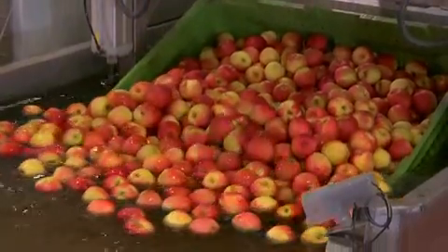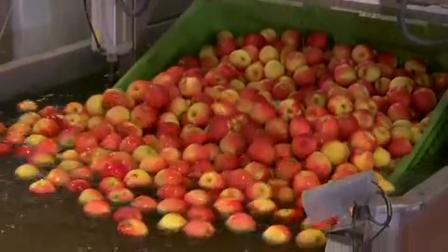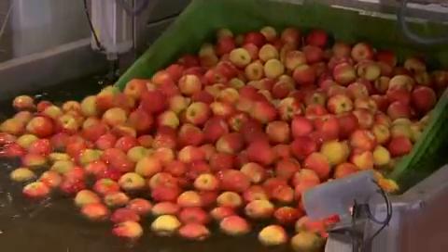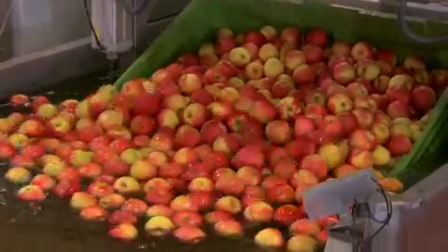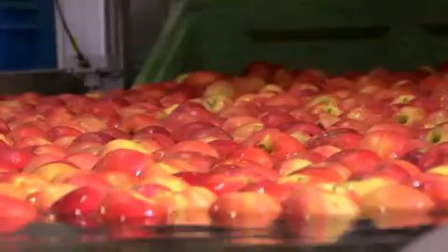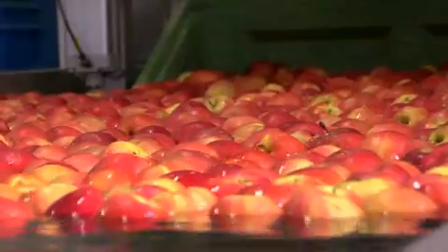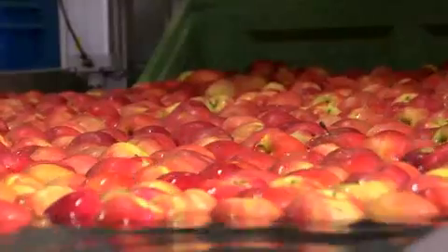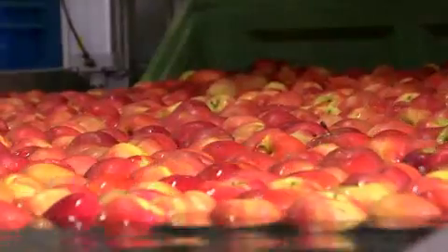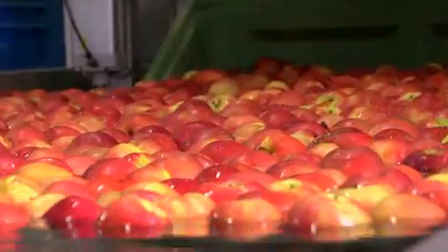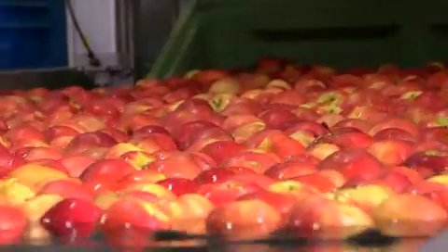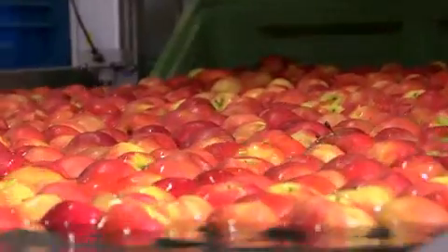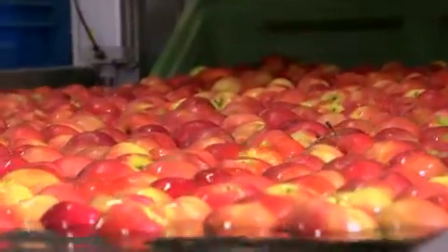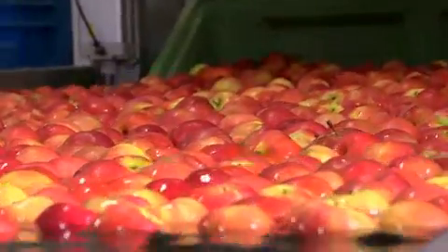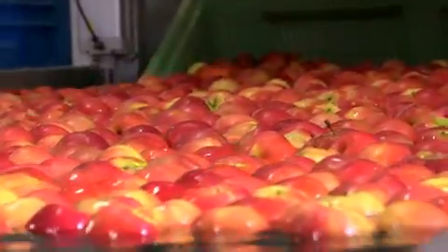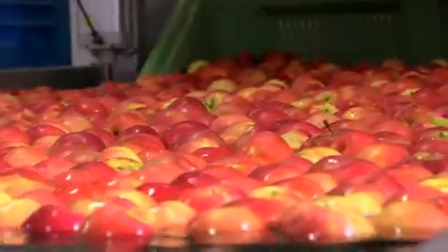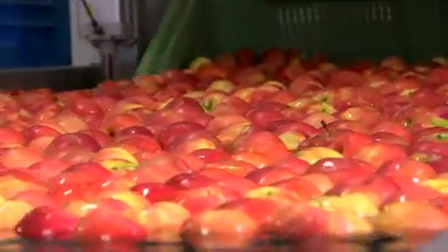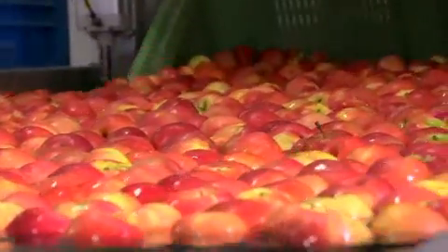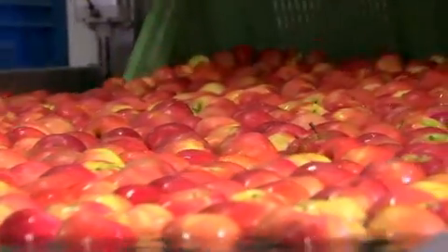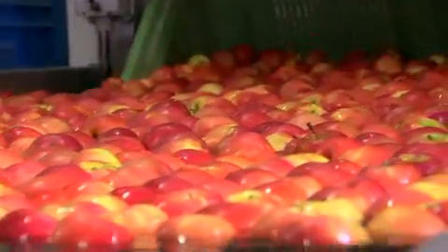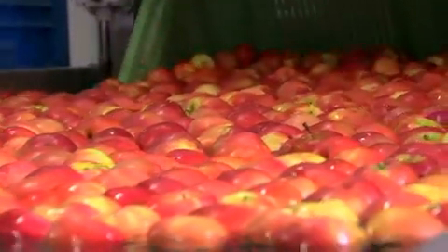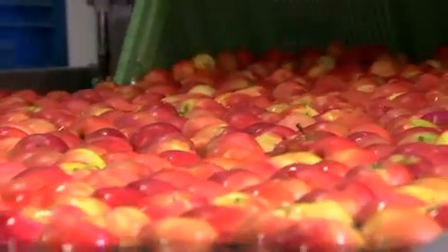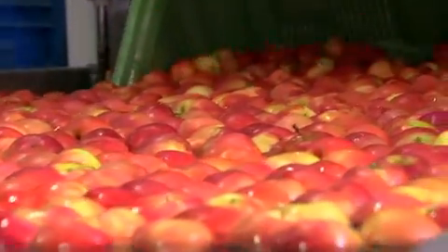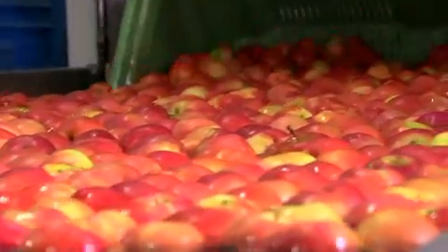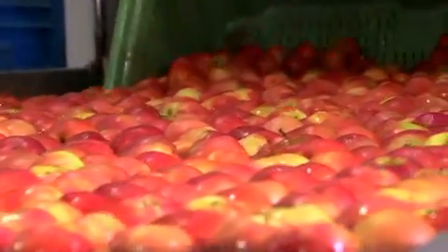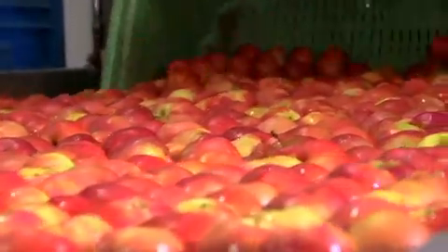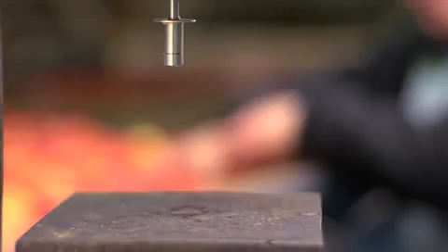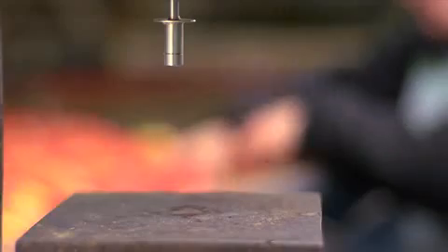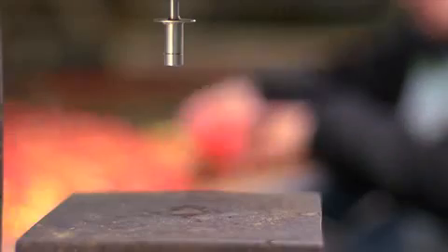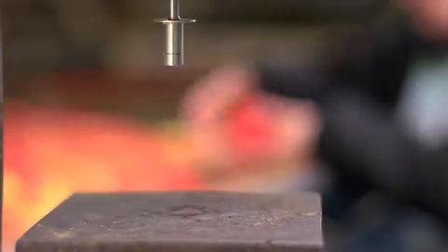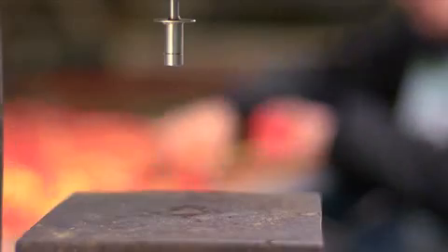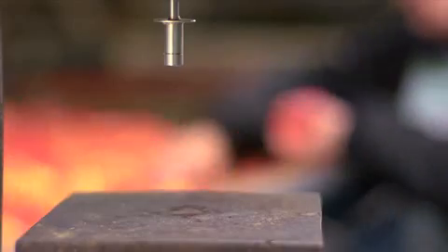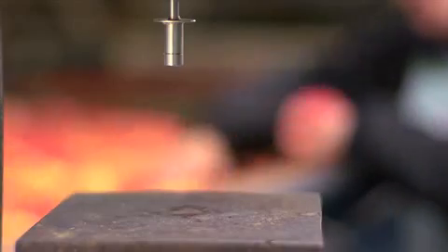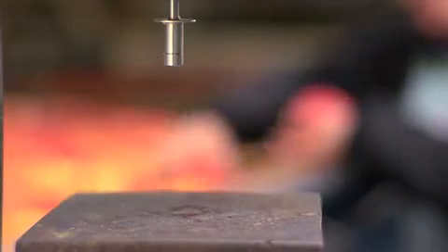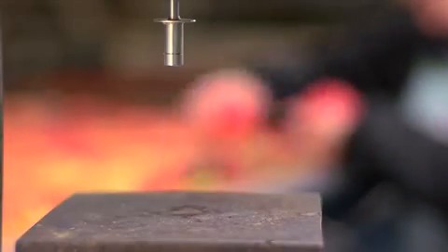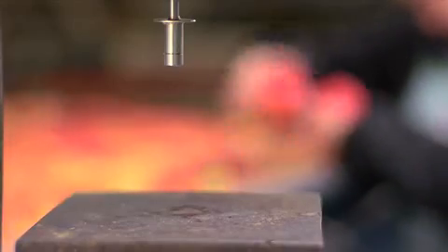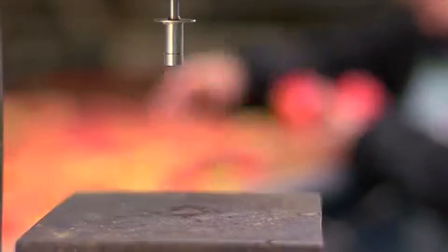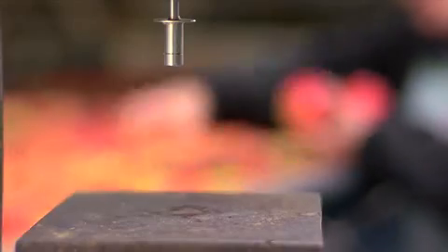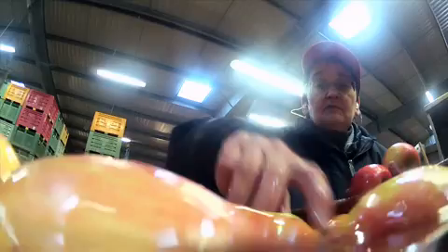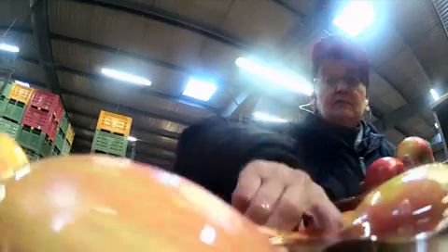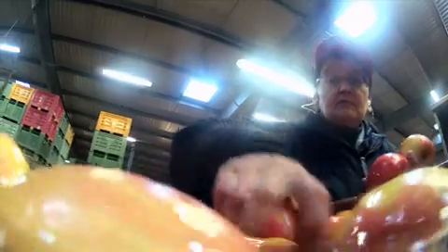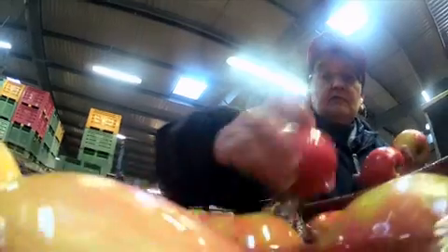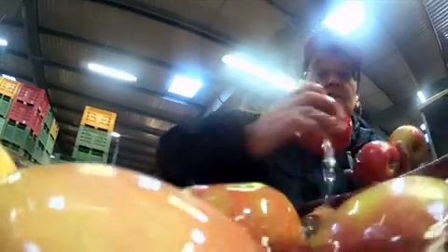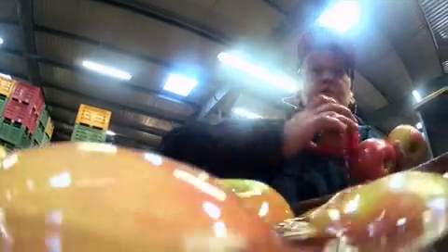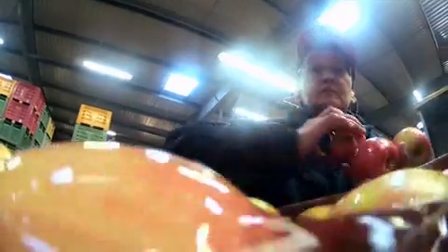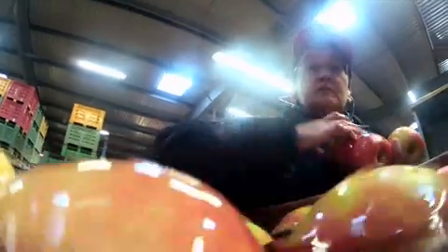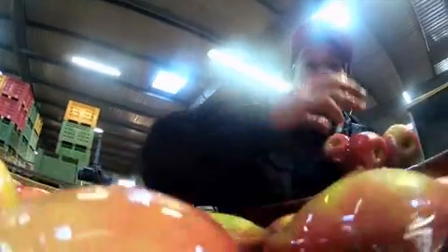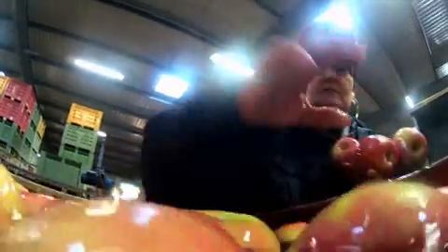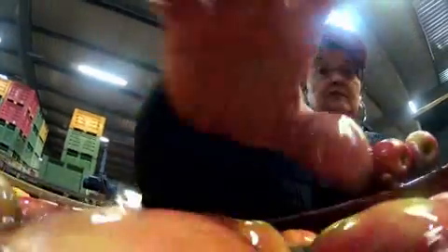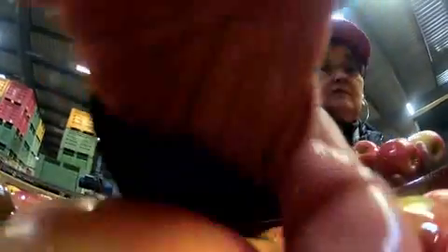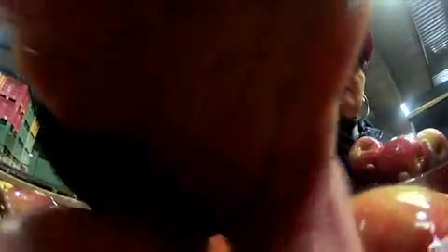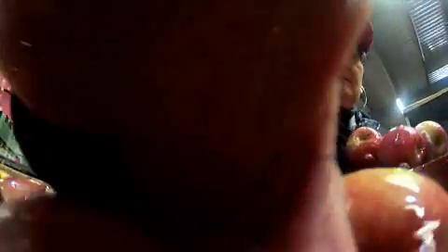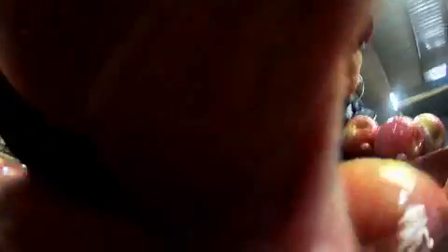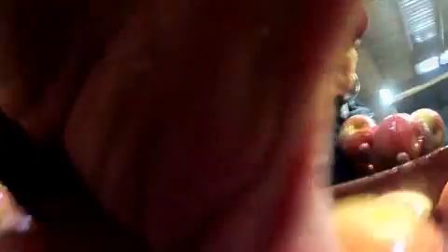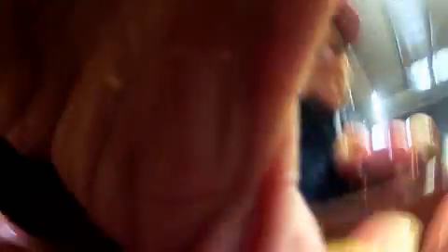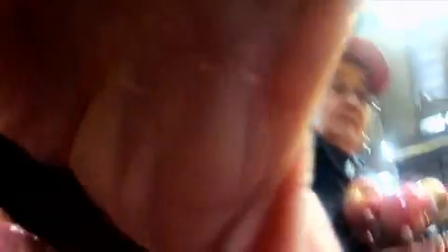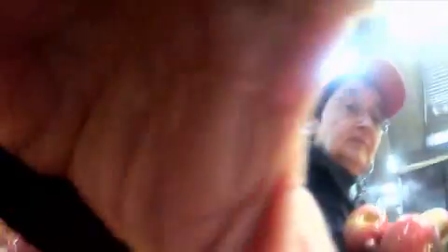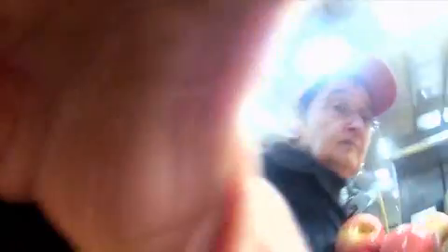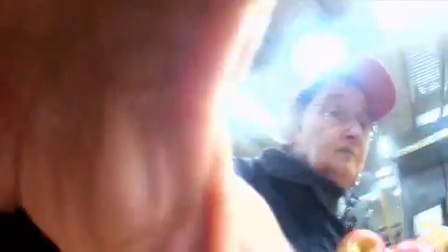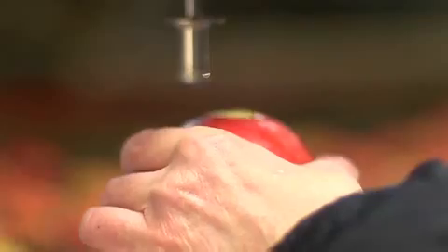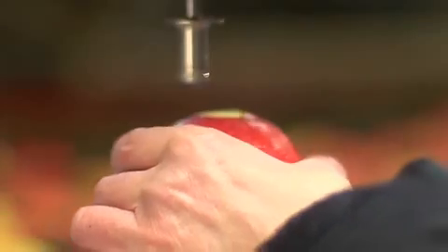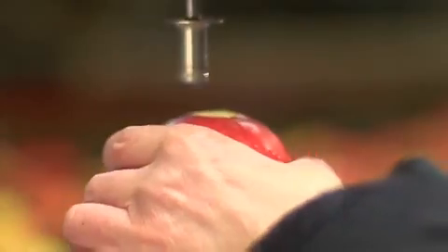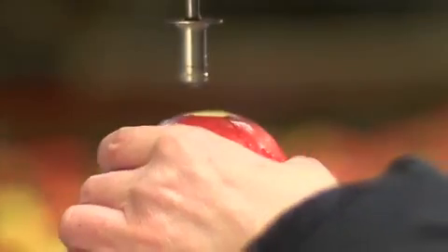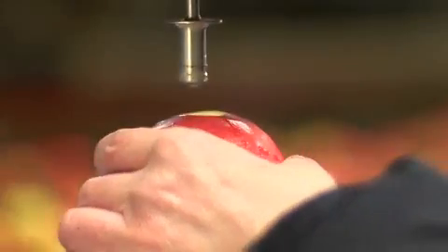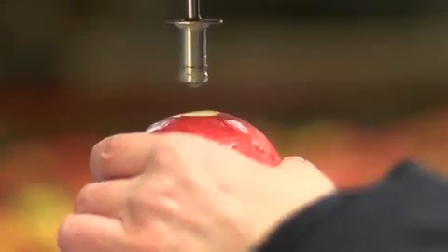Zodra ze uit de koelcel komen worden ze opnieuw gekeurd. We controleren of de smaakkwaliteit tijdens de opslag goed is behouden.